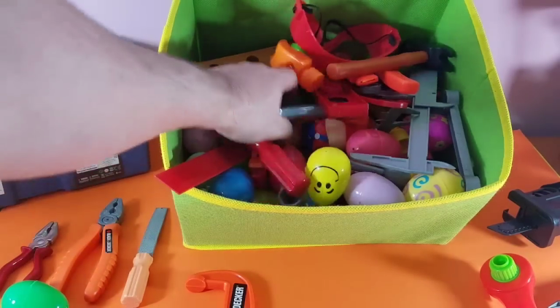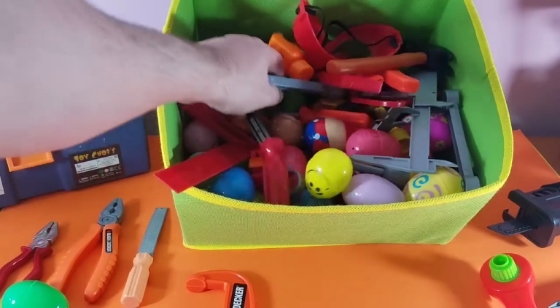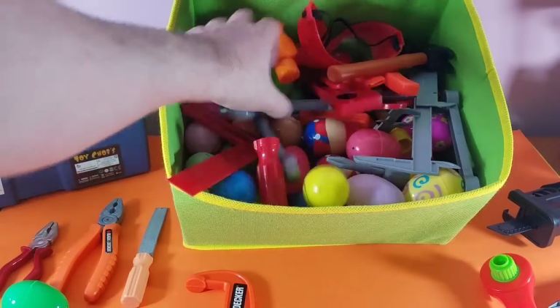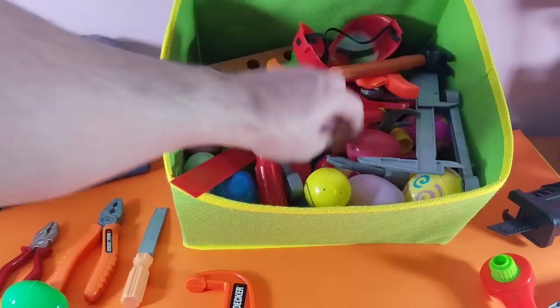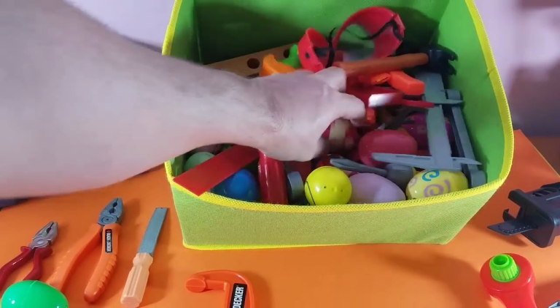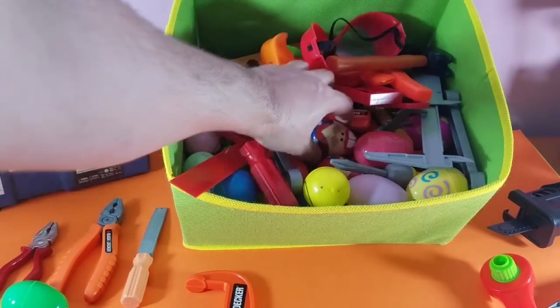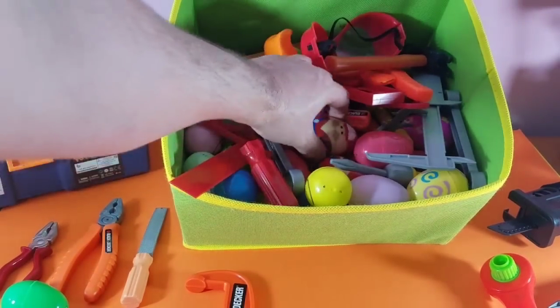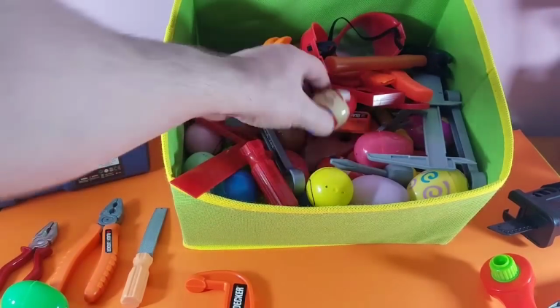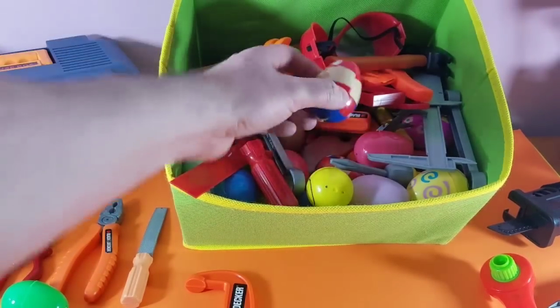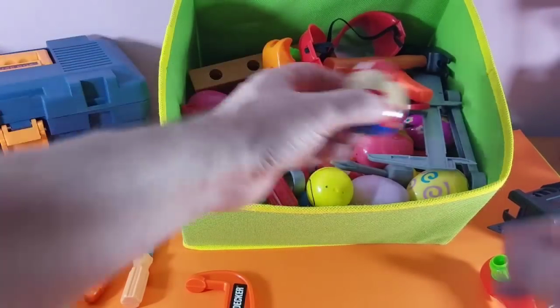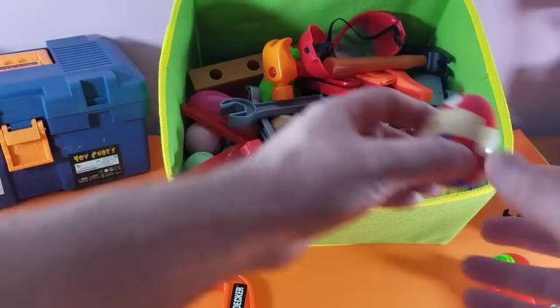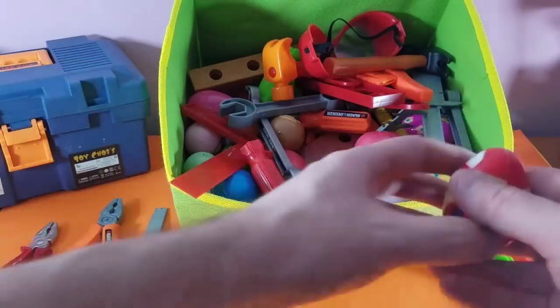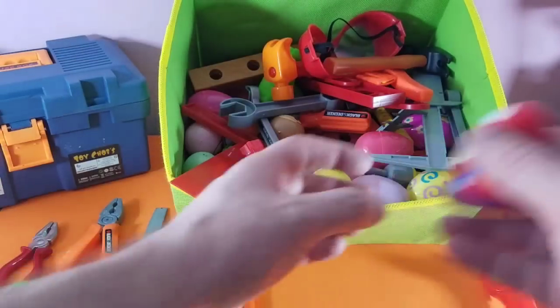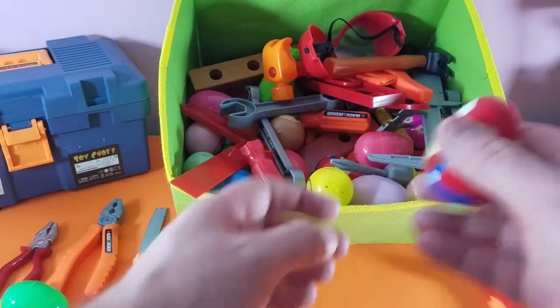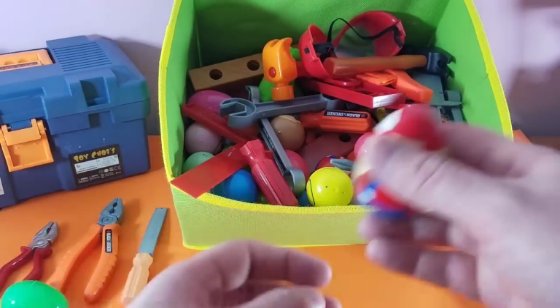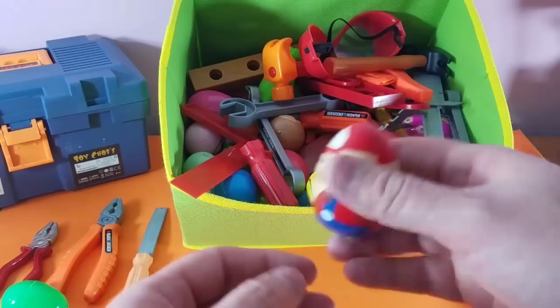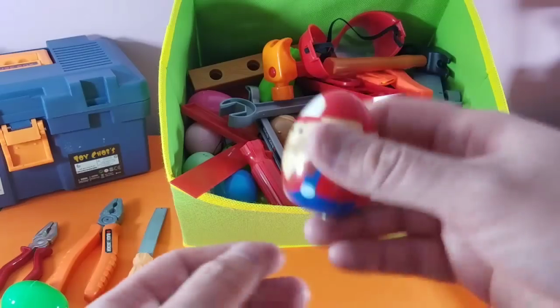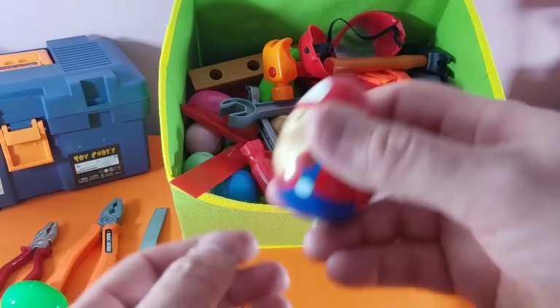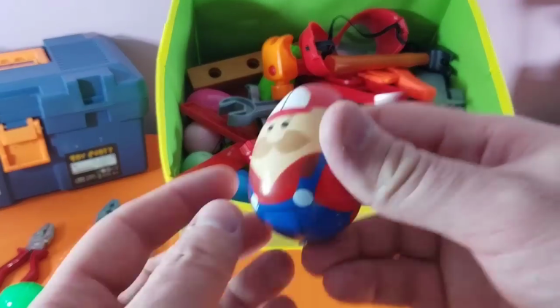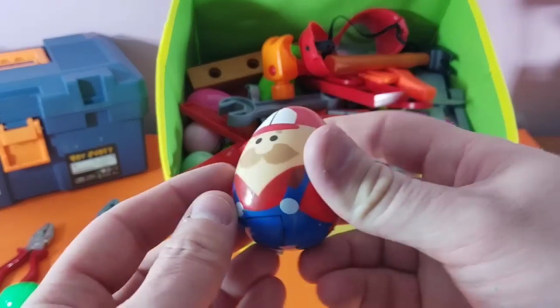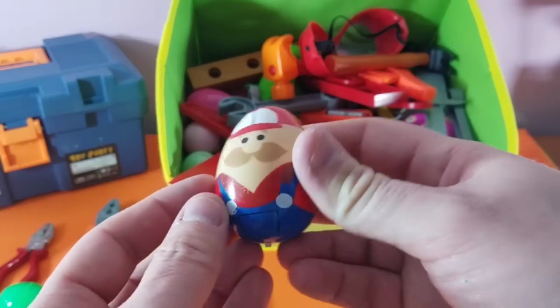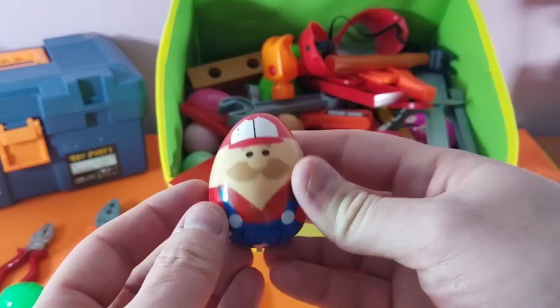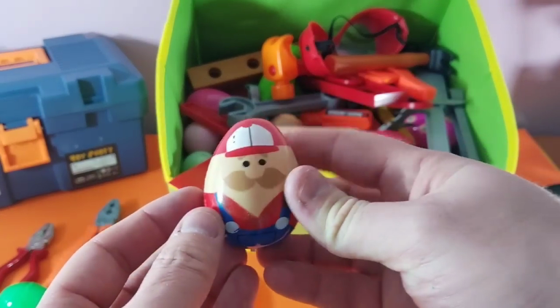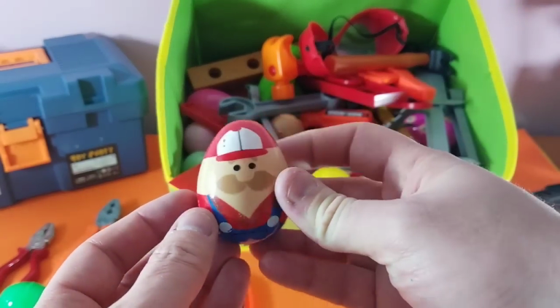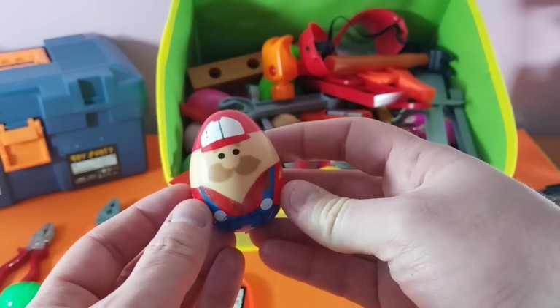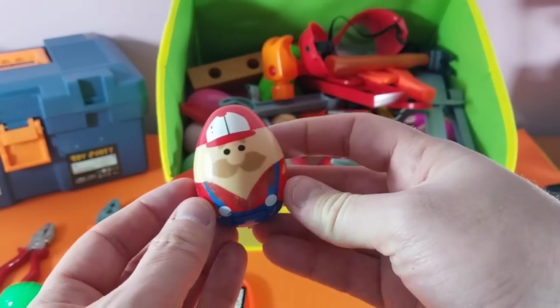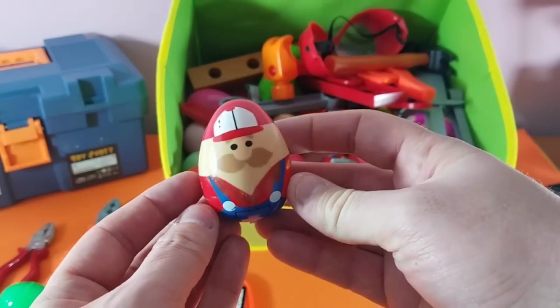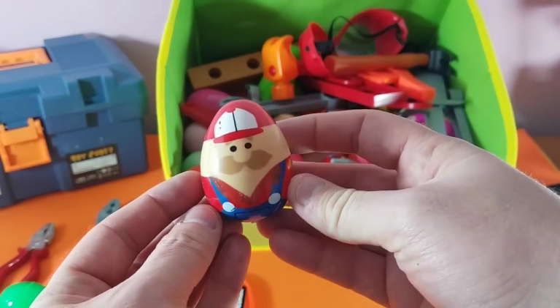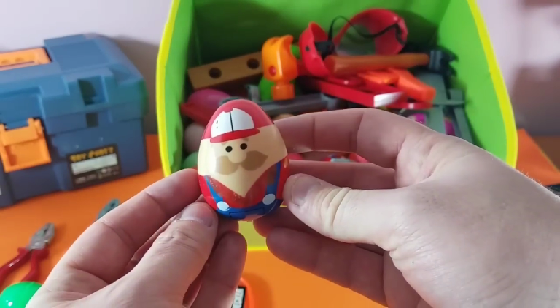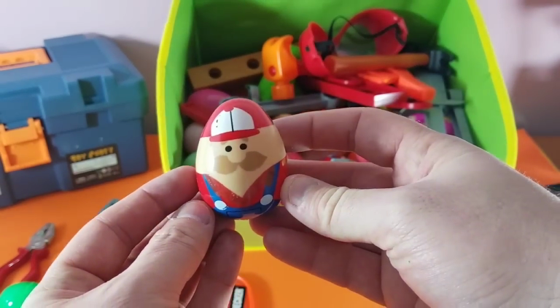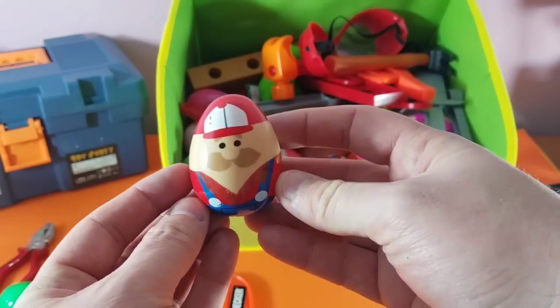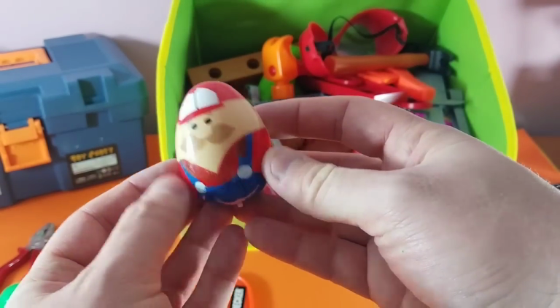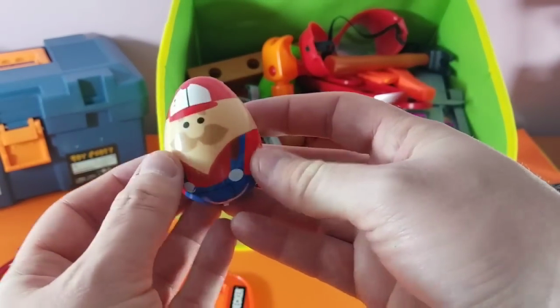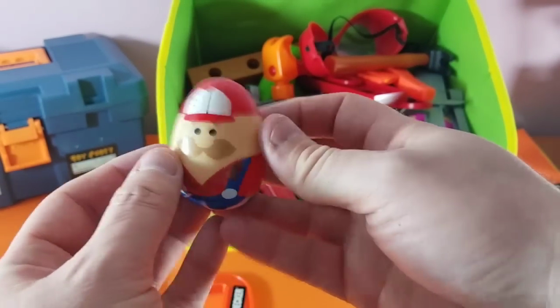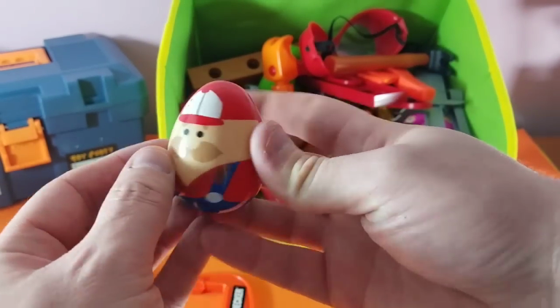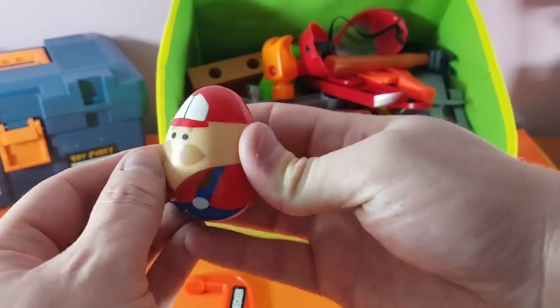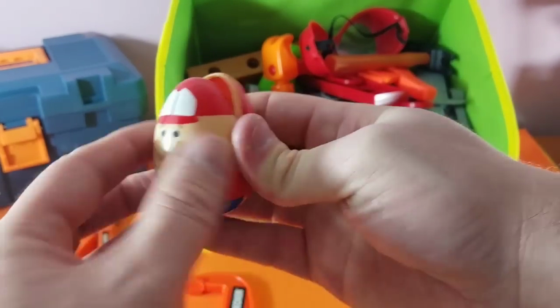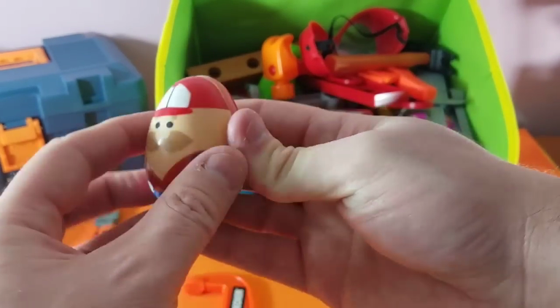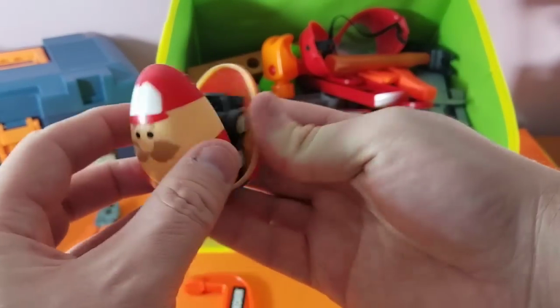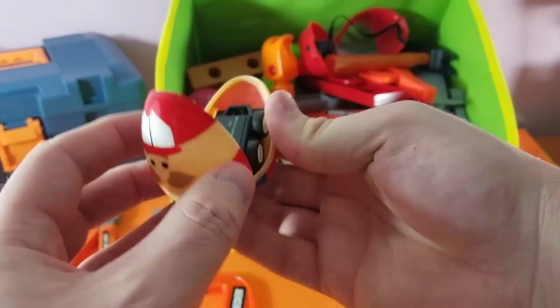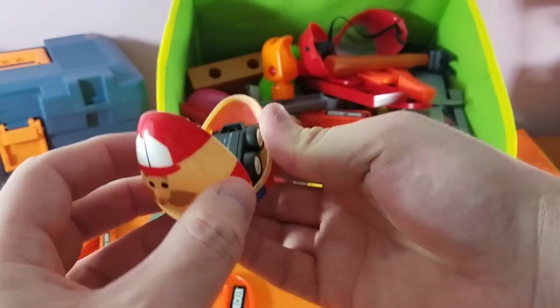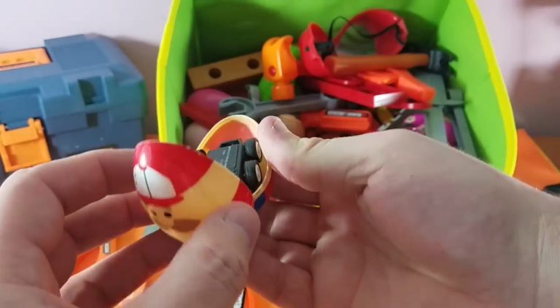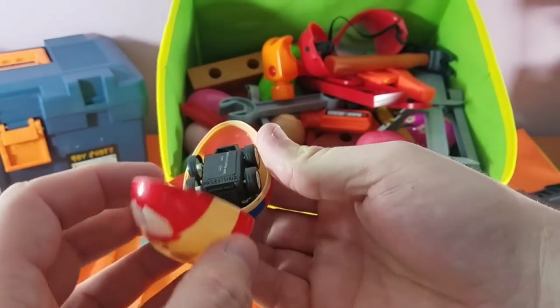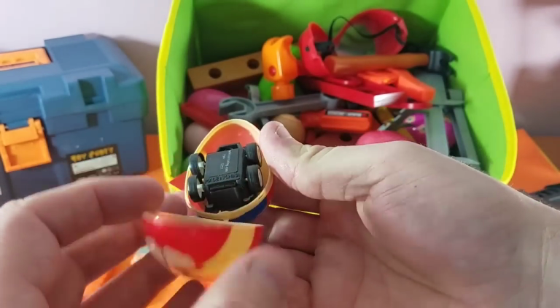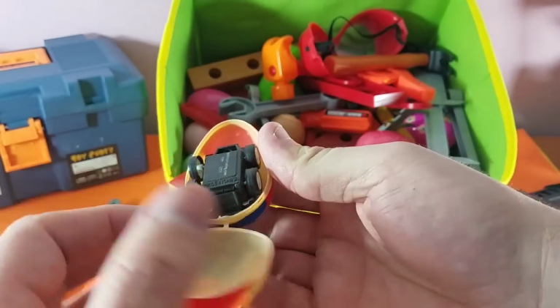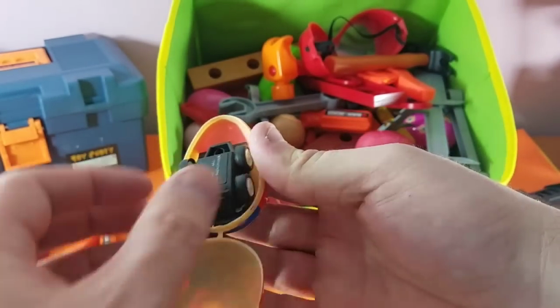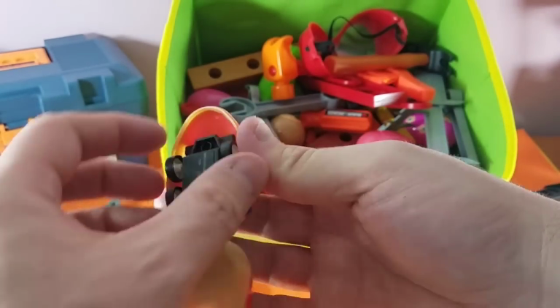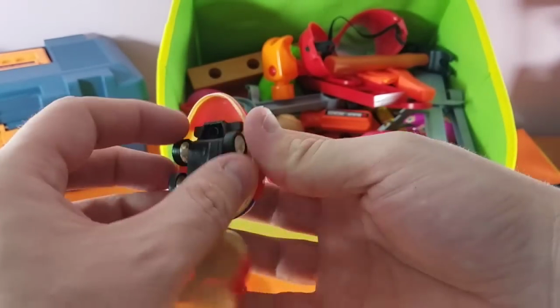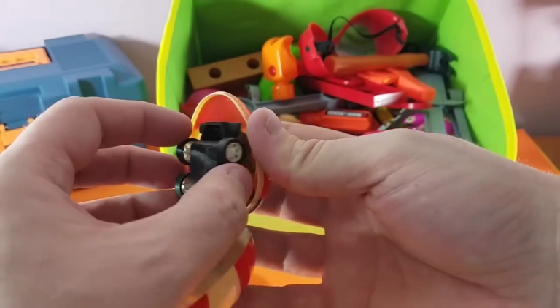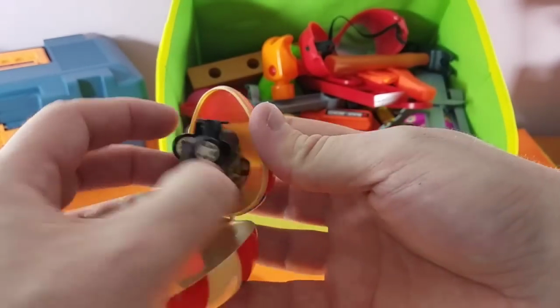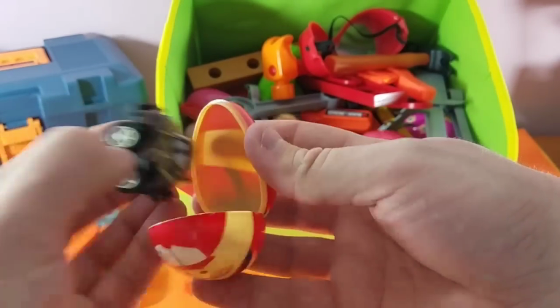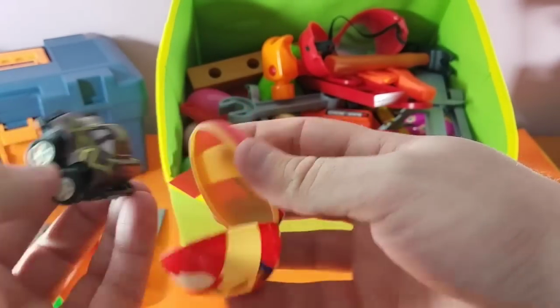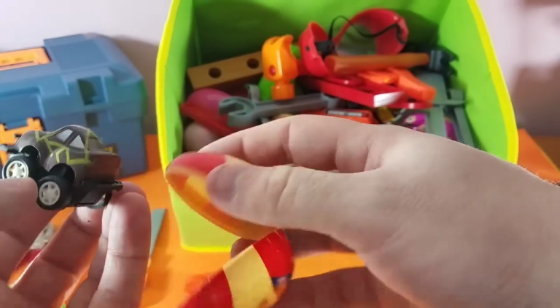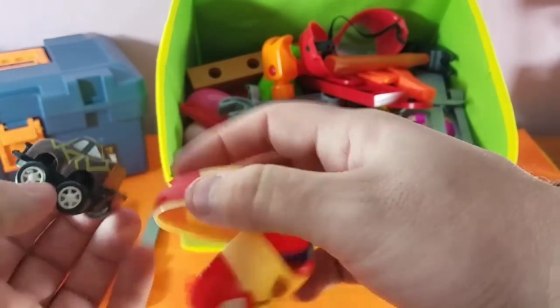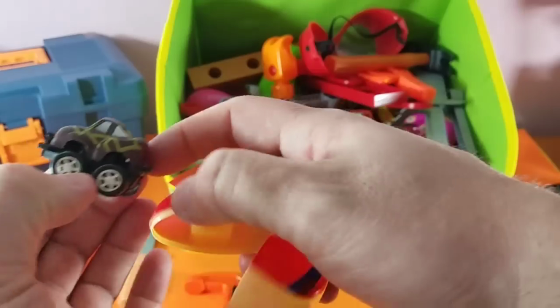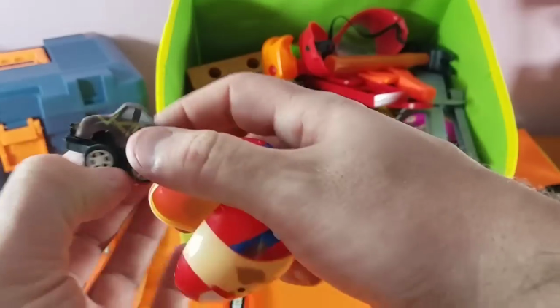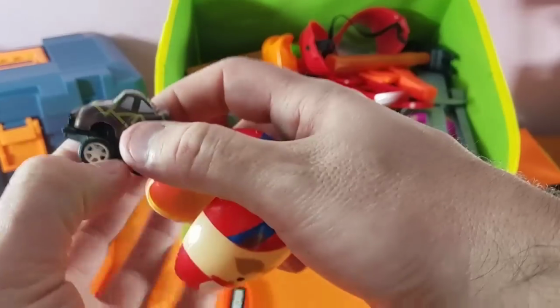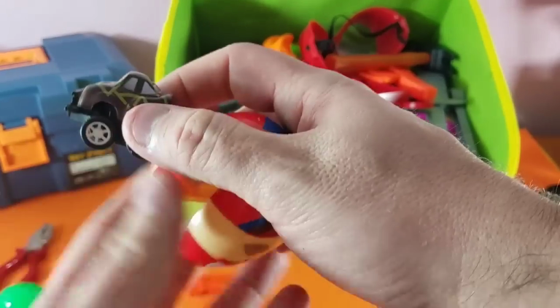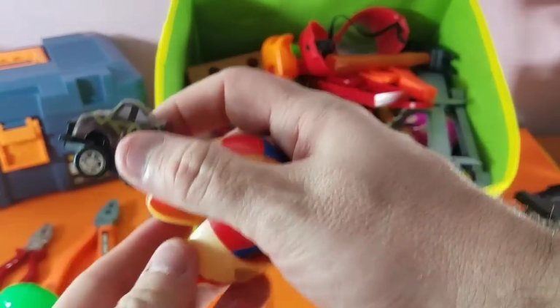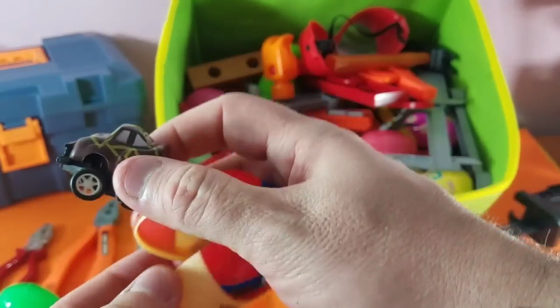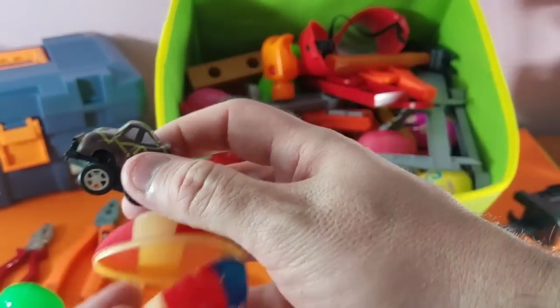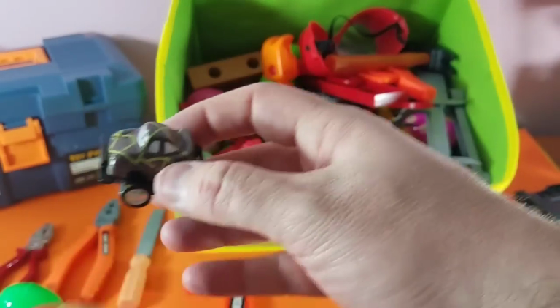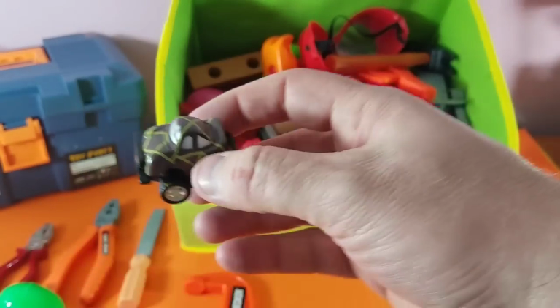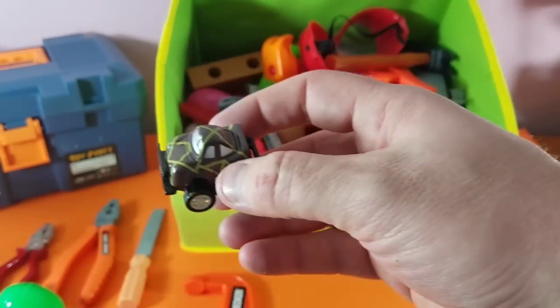Let's see what else we've got. Farmer in the Dale — cool, we finally got like a Hot Wheels!